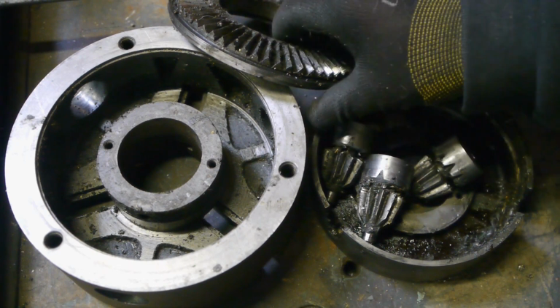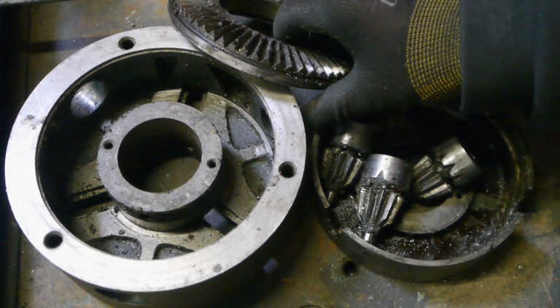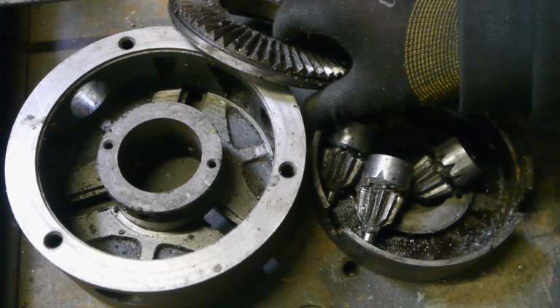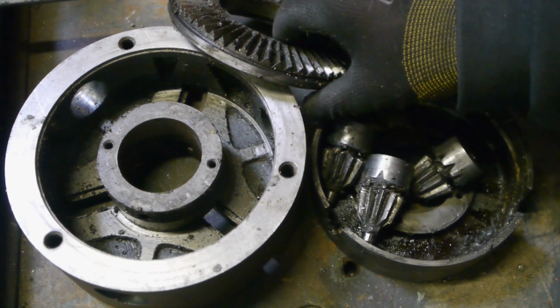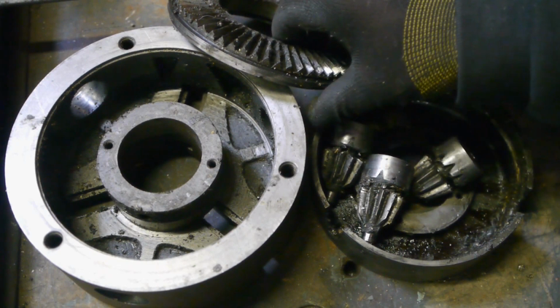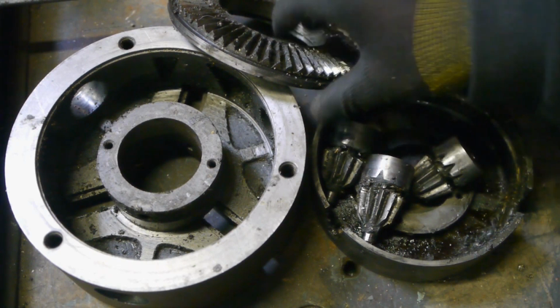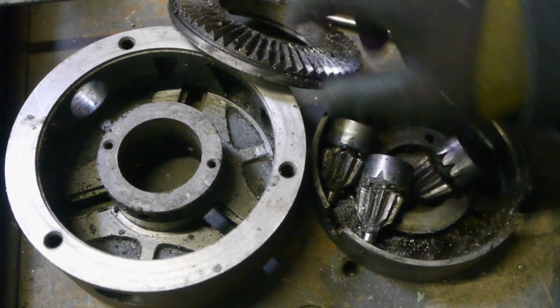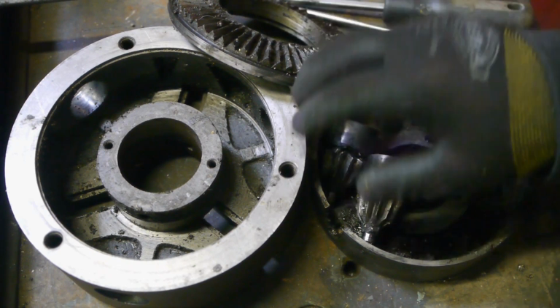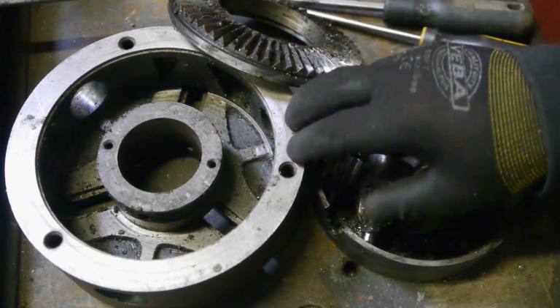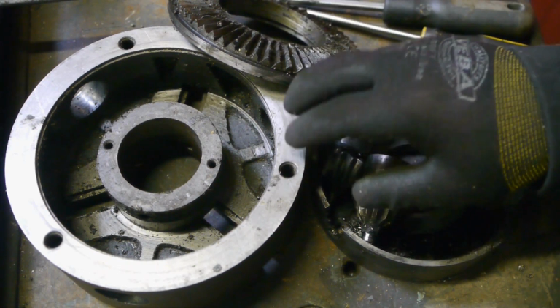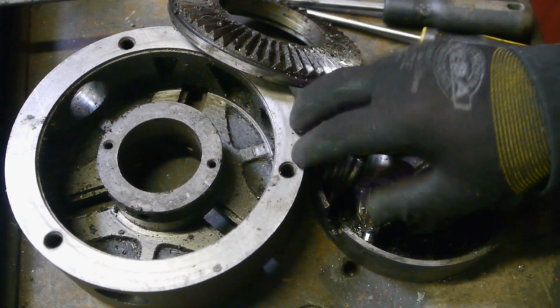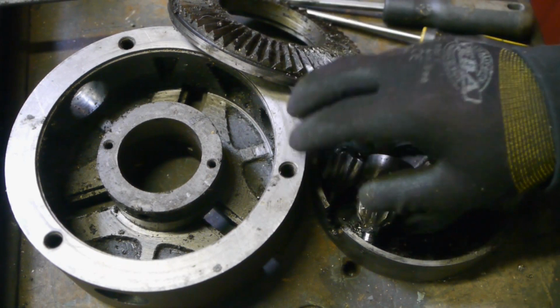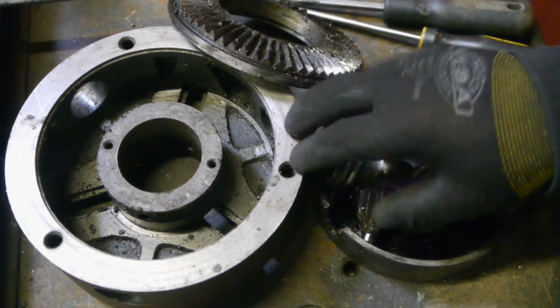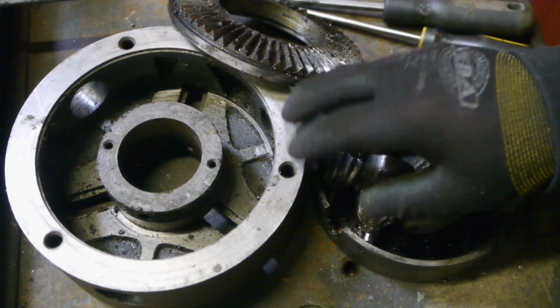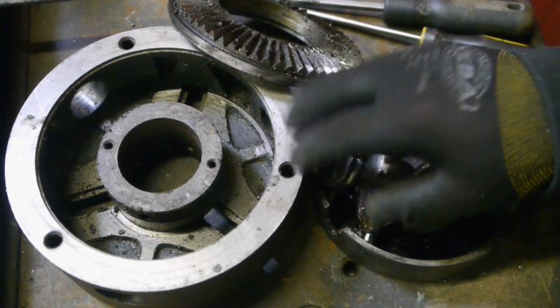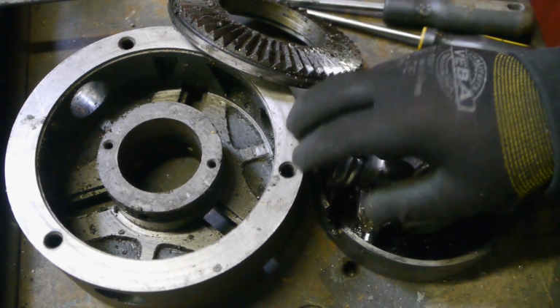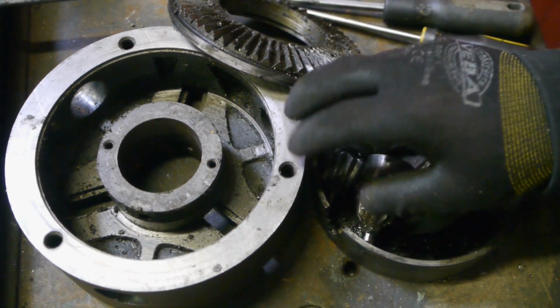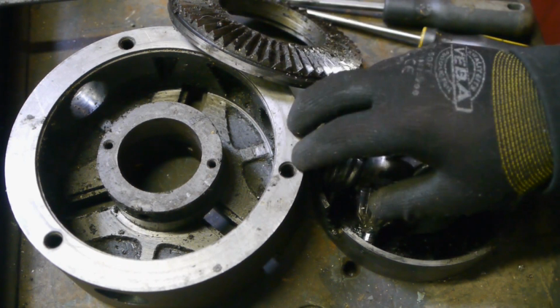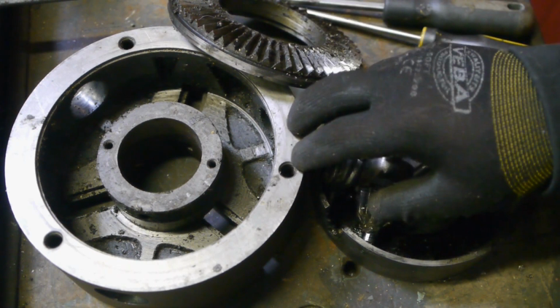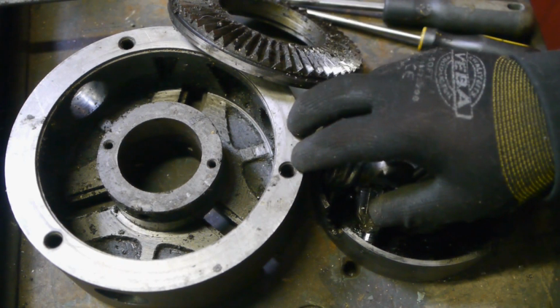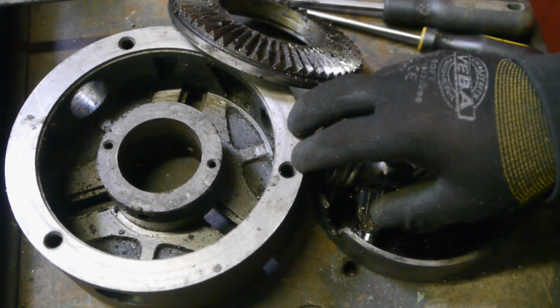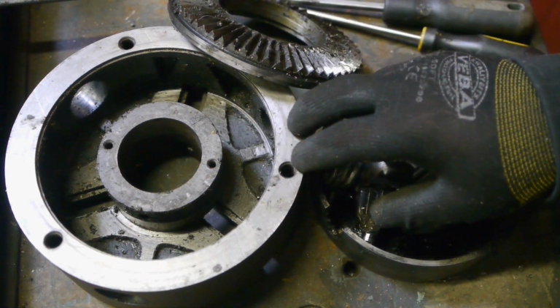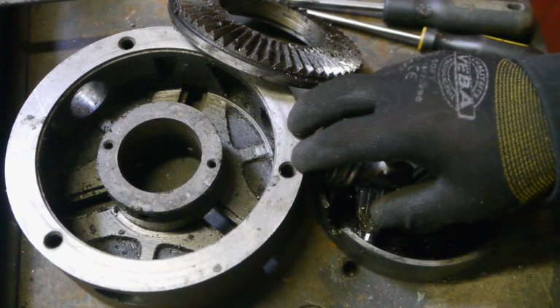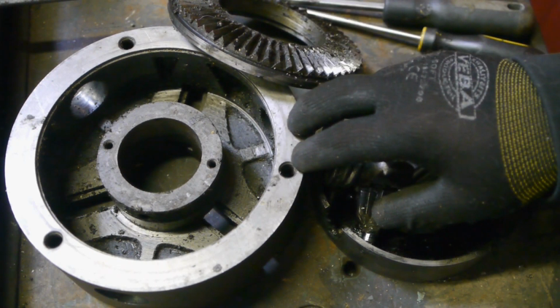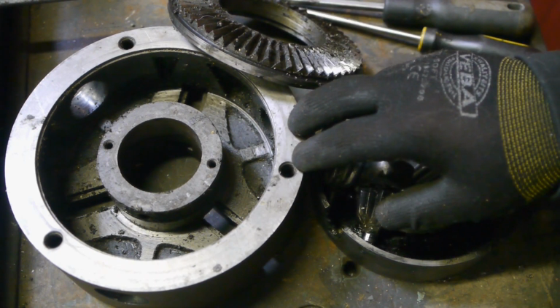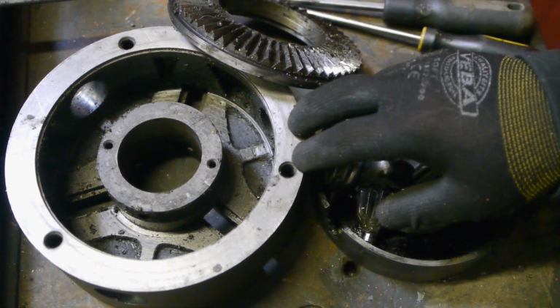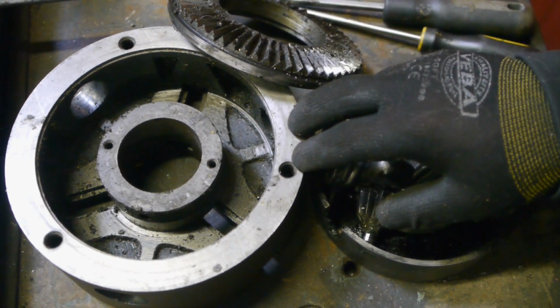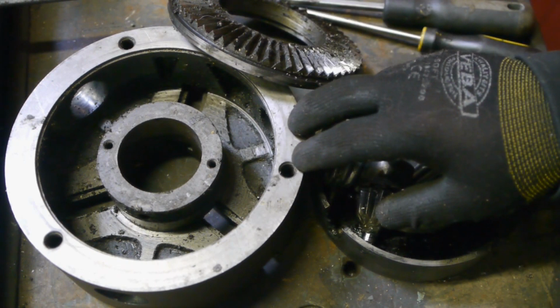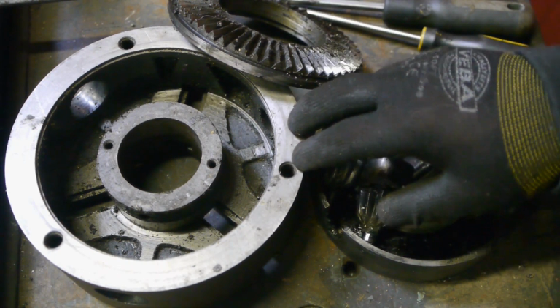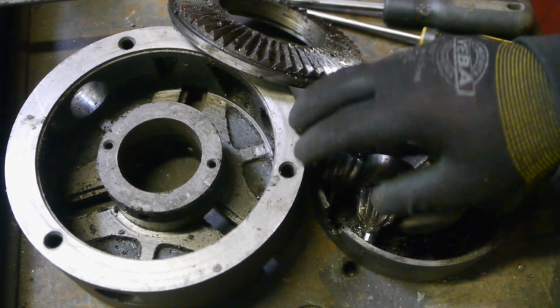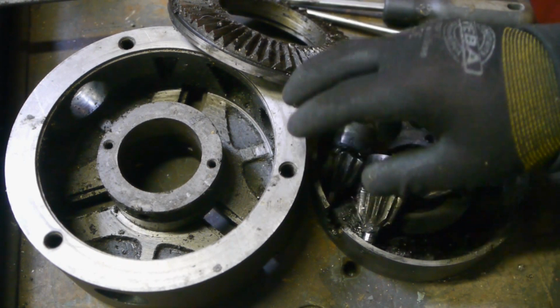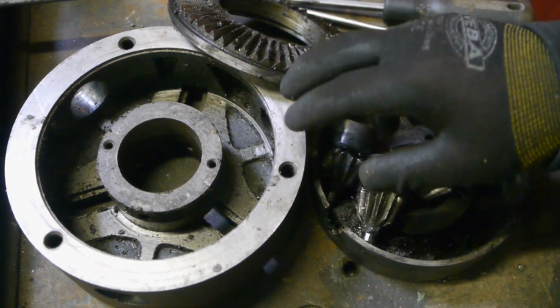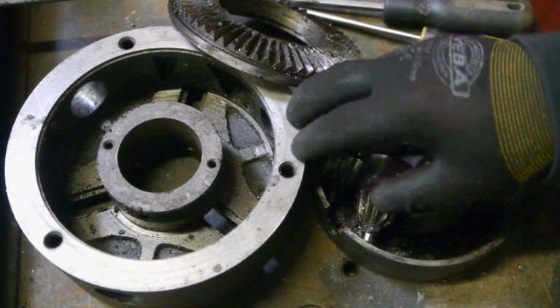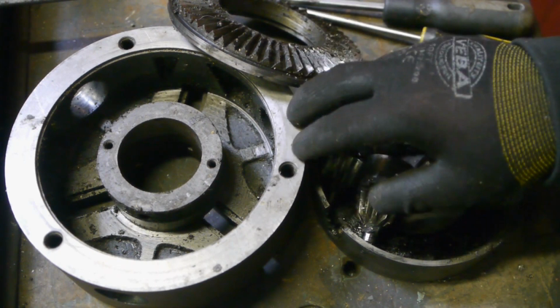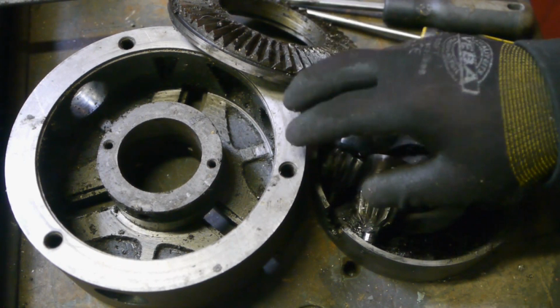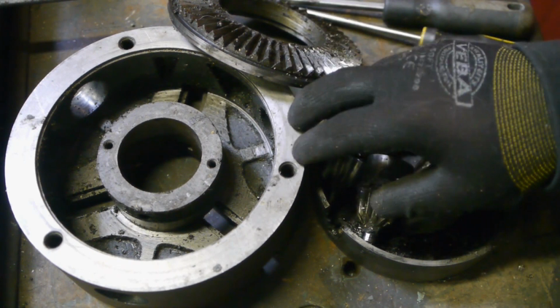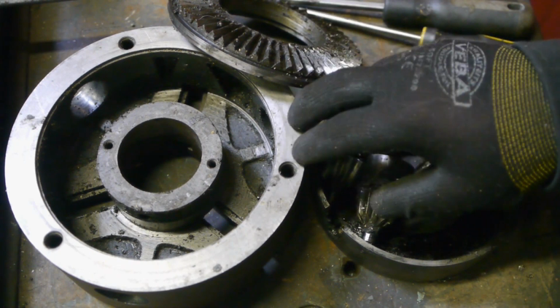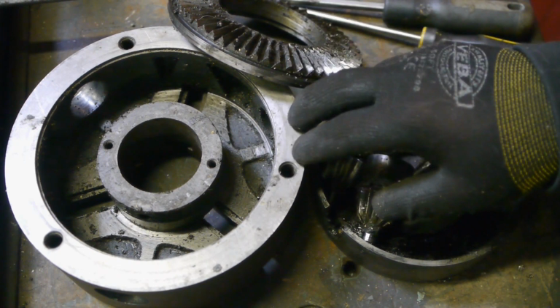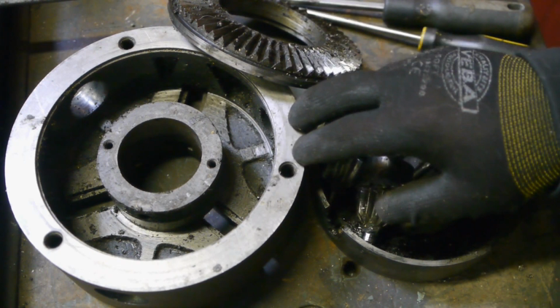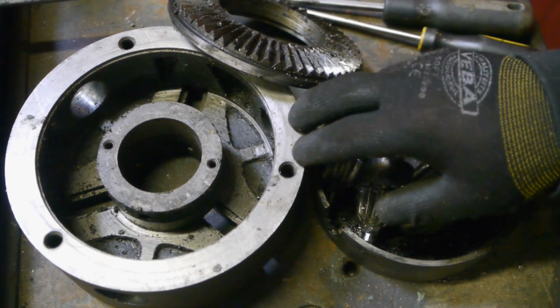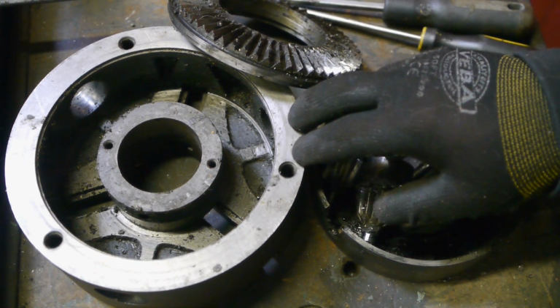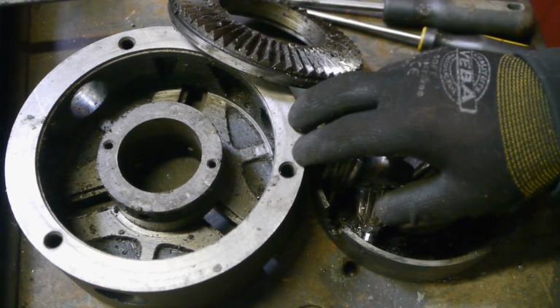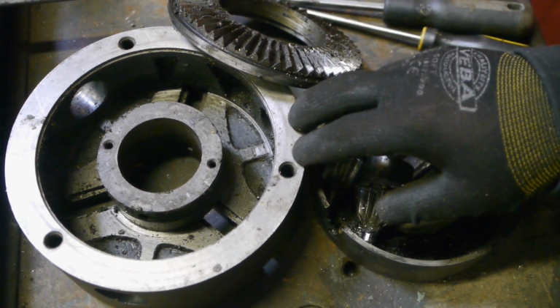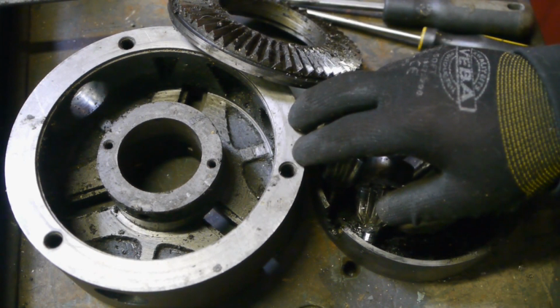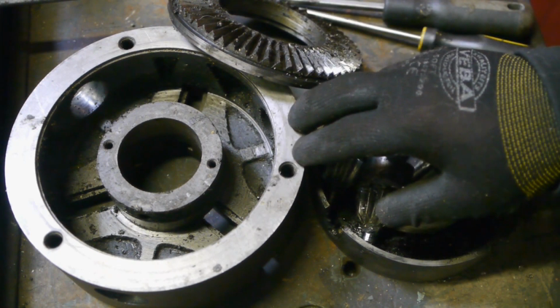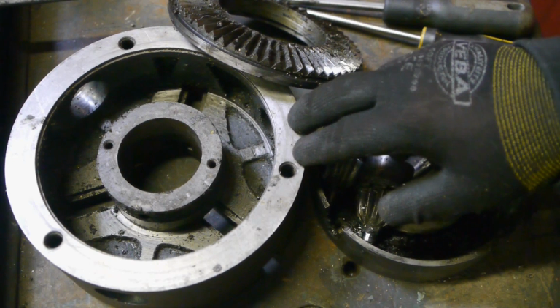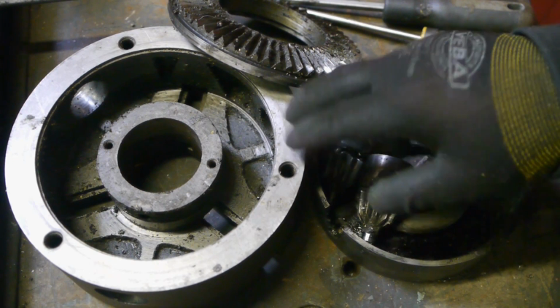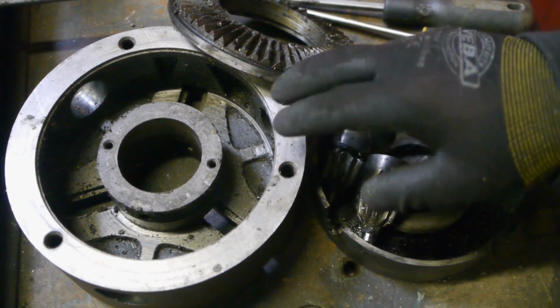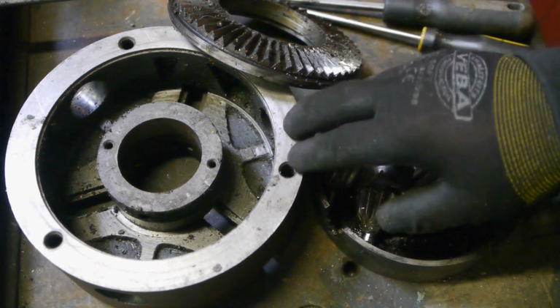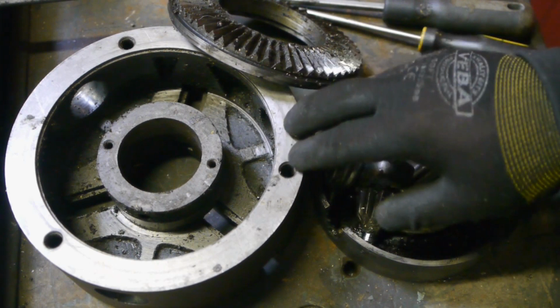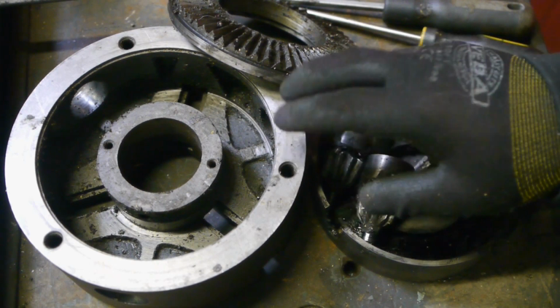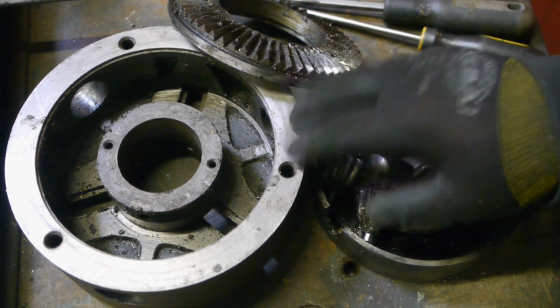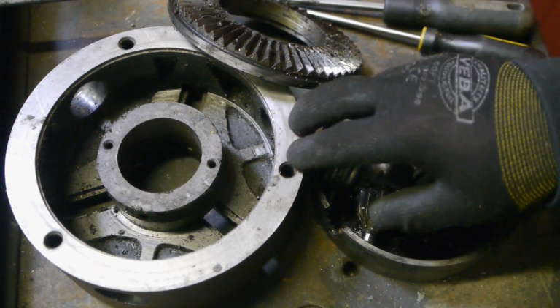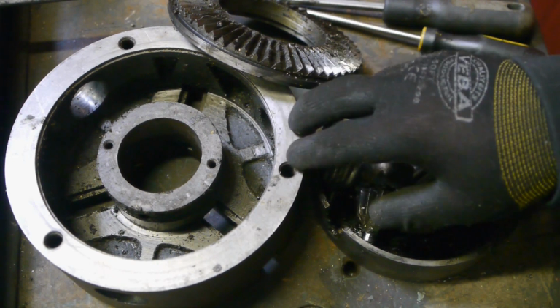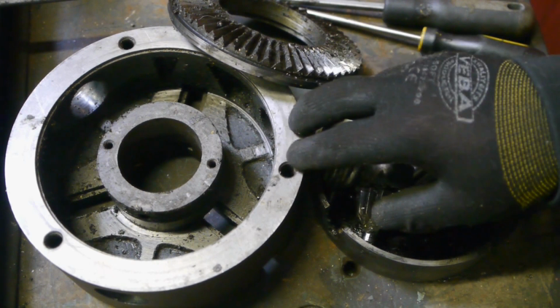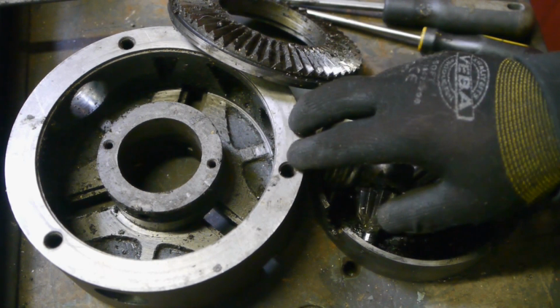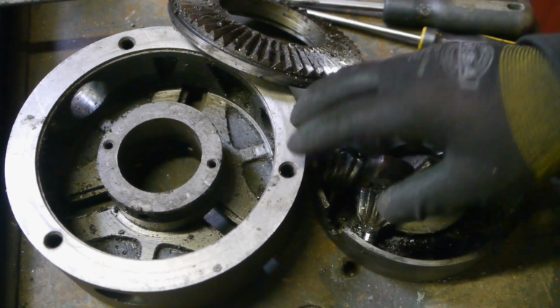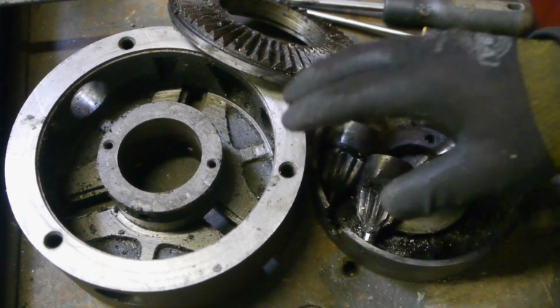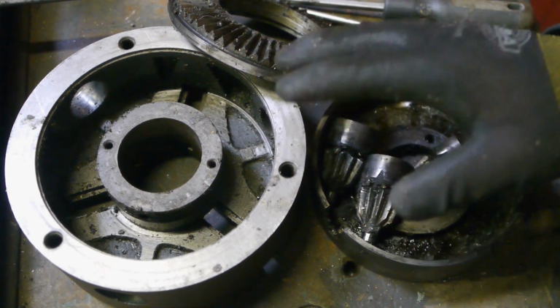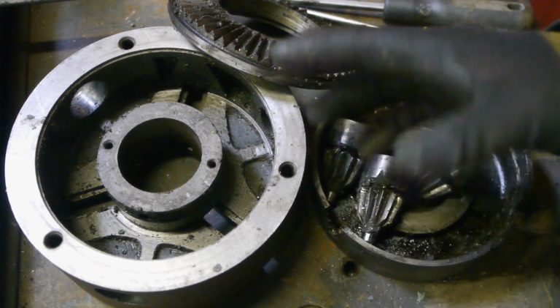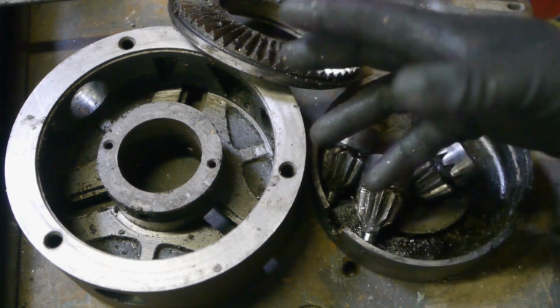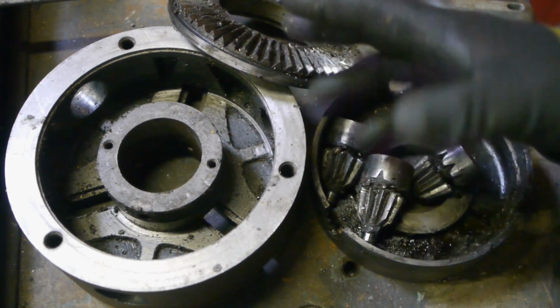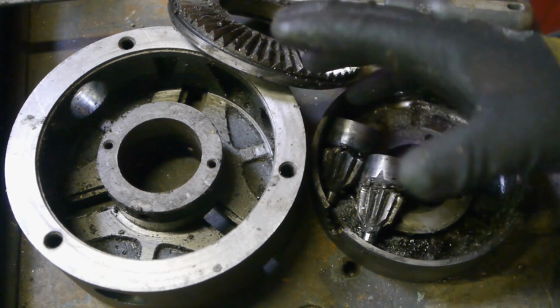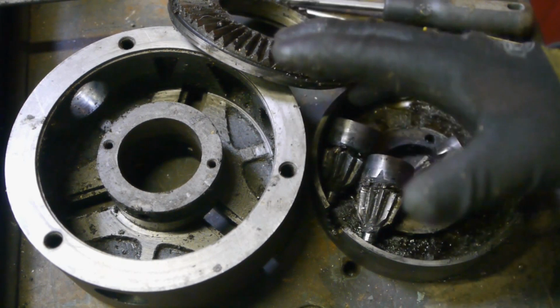I know if it is cast iron it probably won't work, but if it's cast steel, it just might.